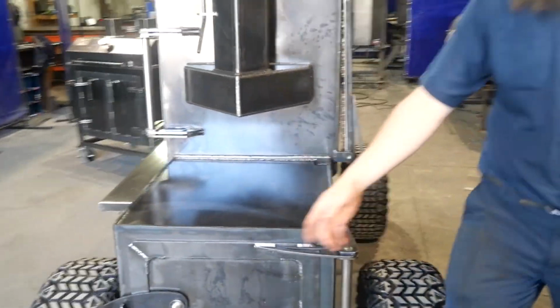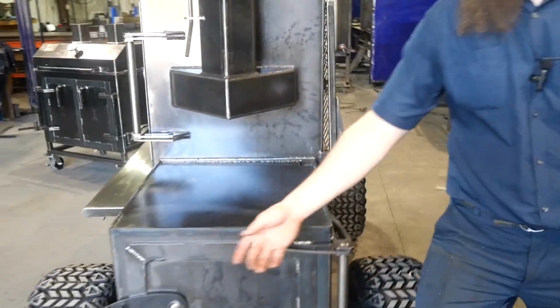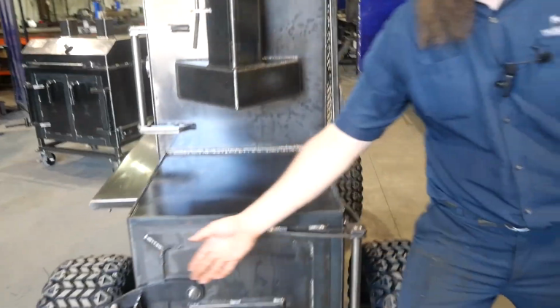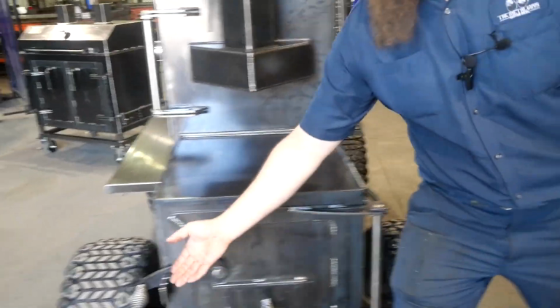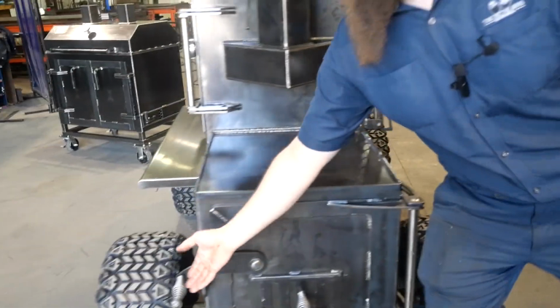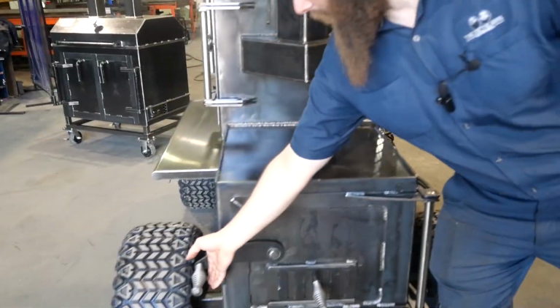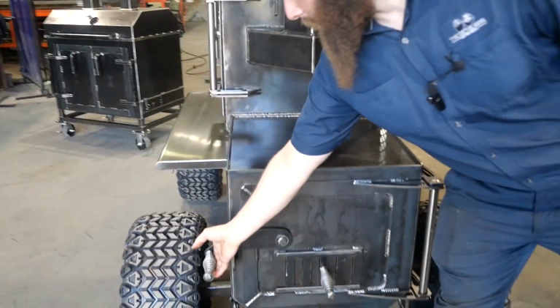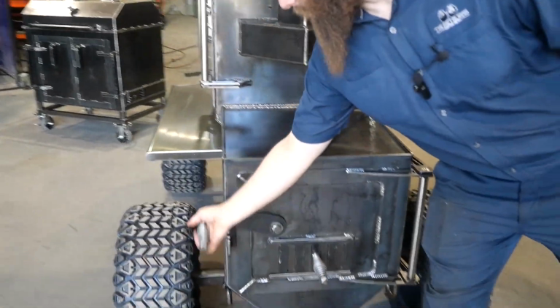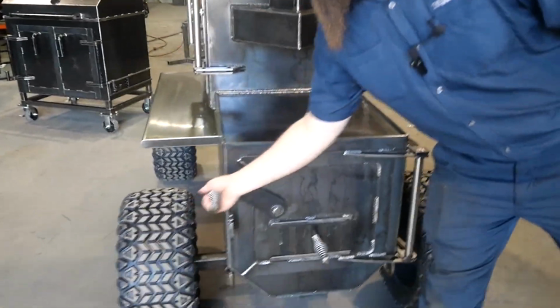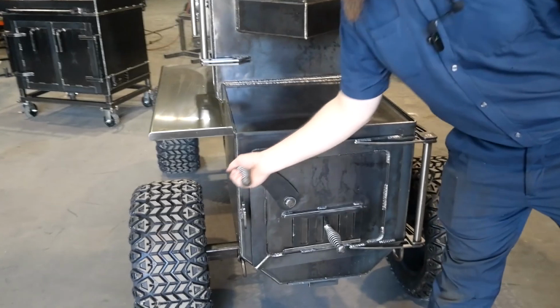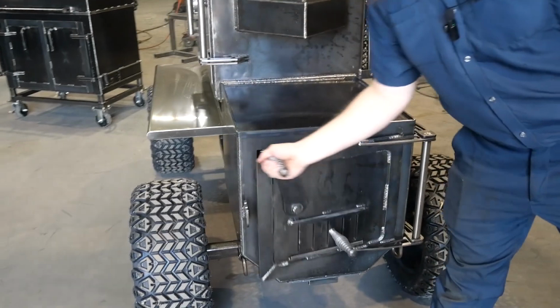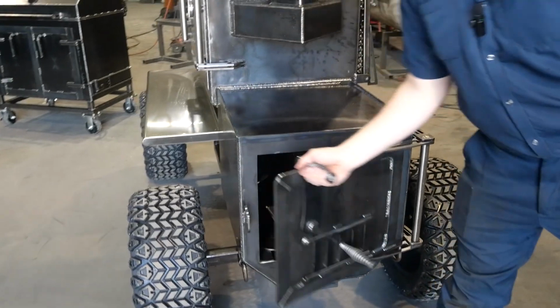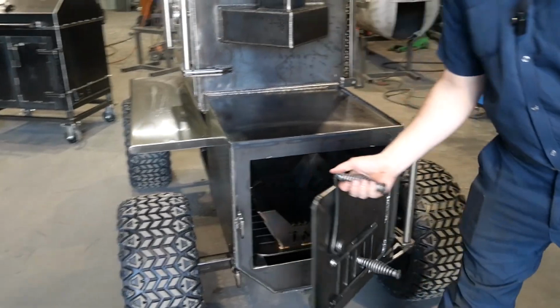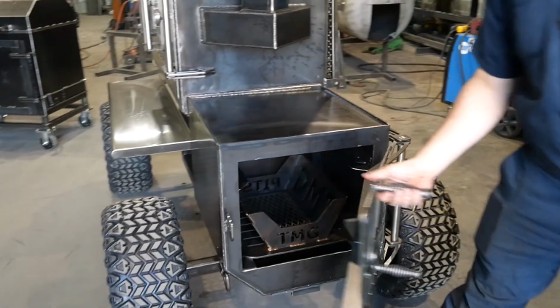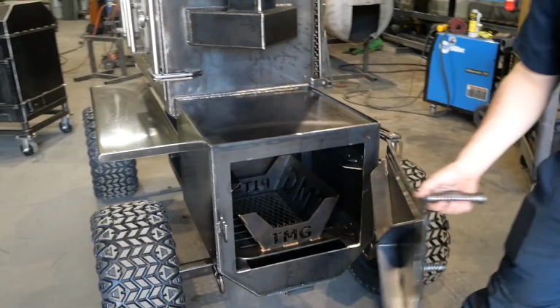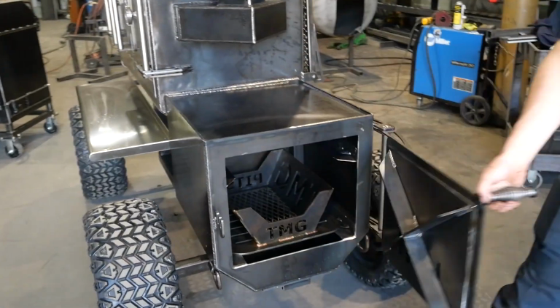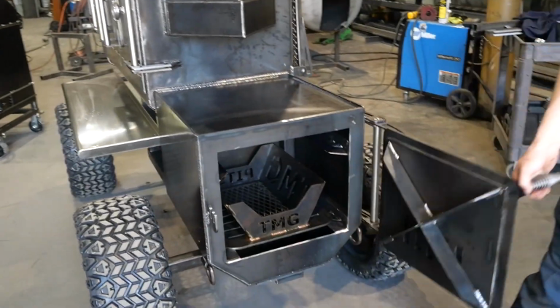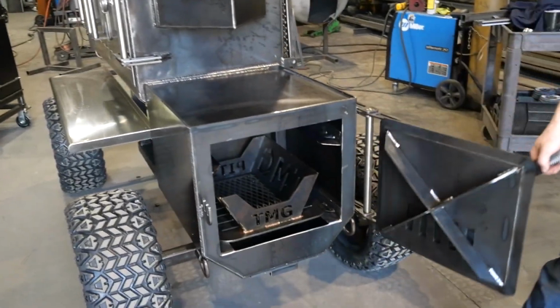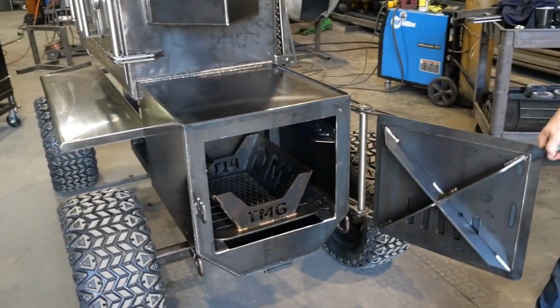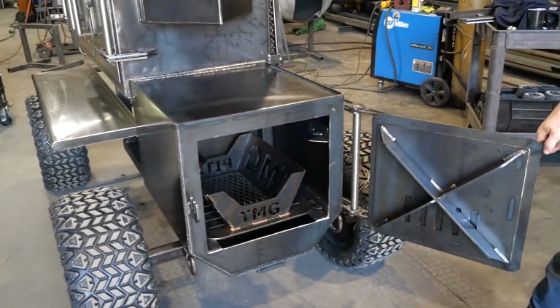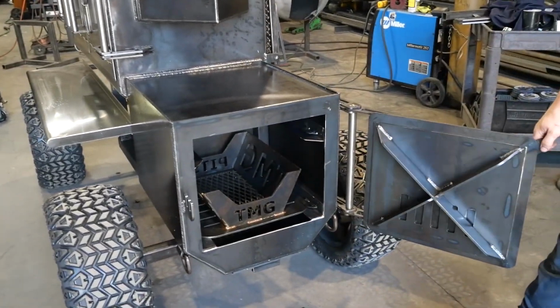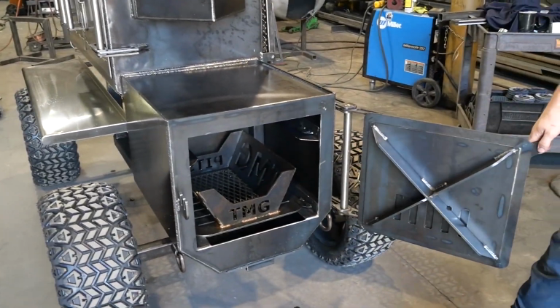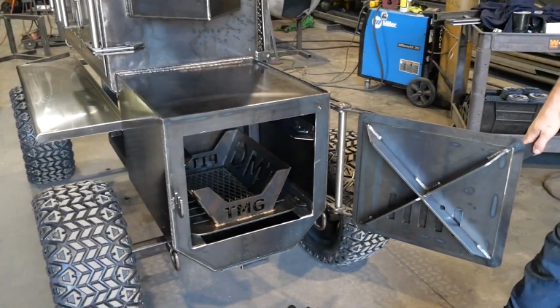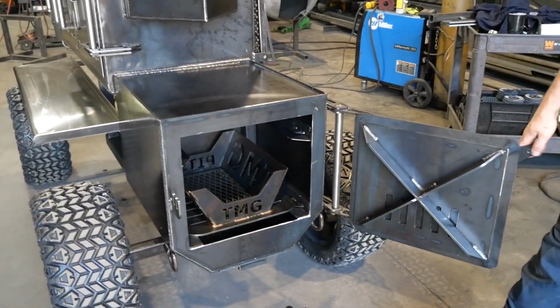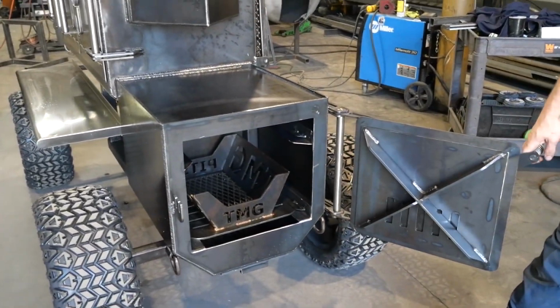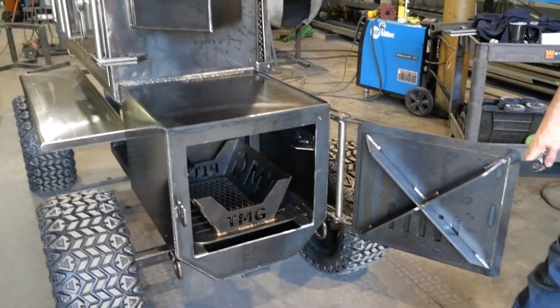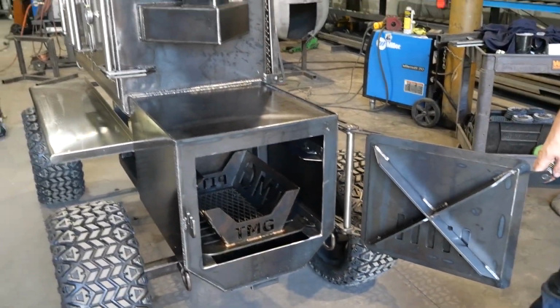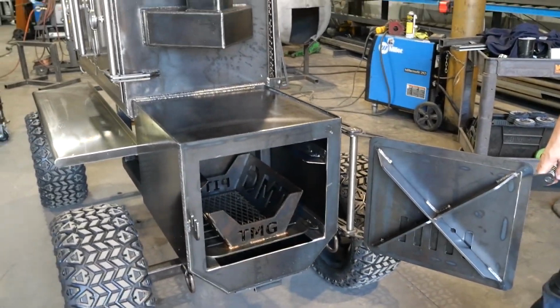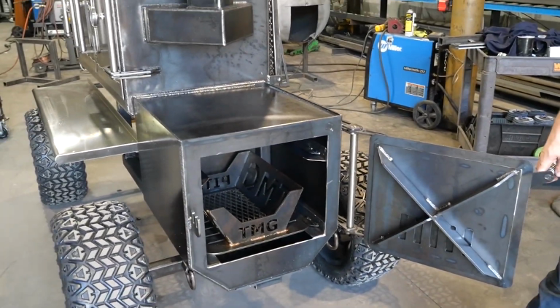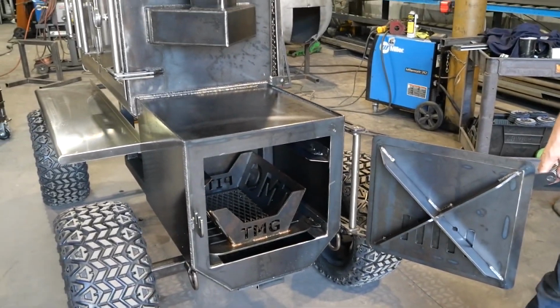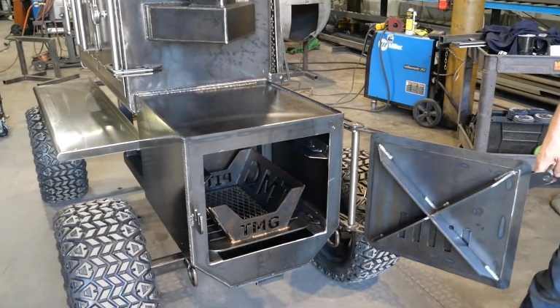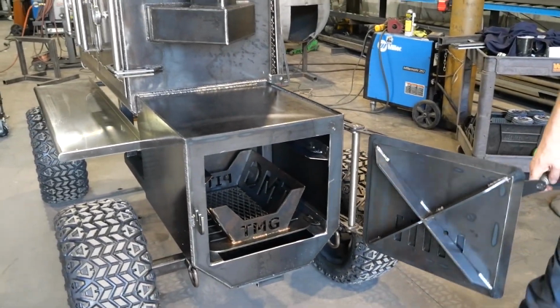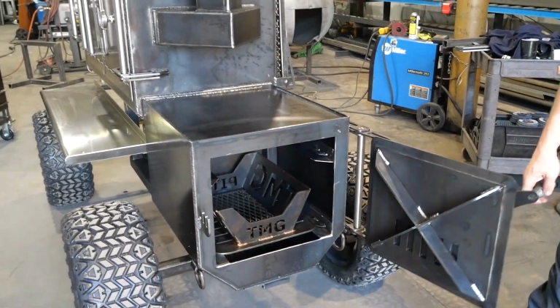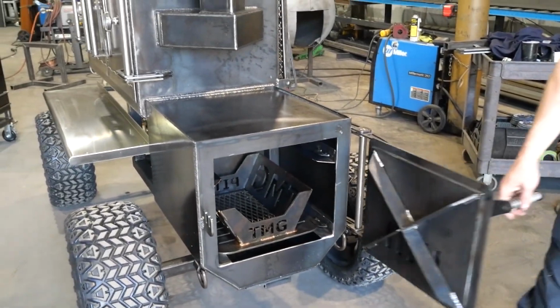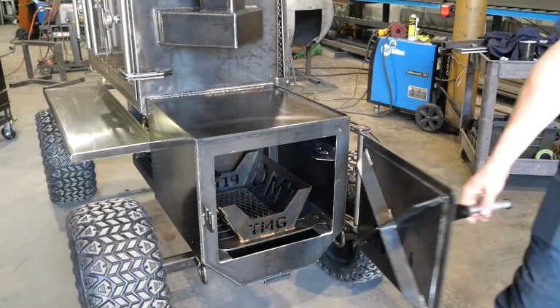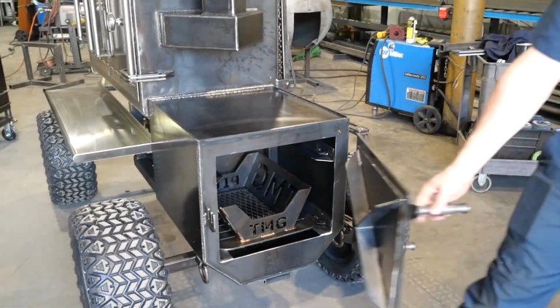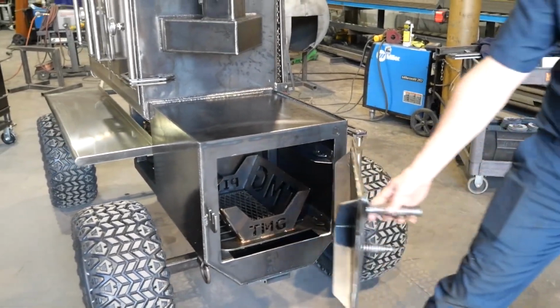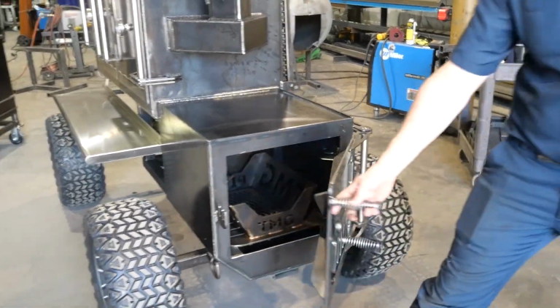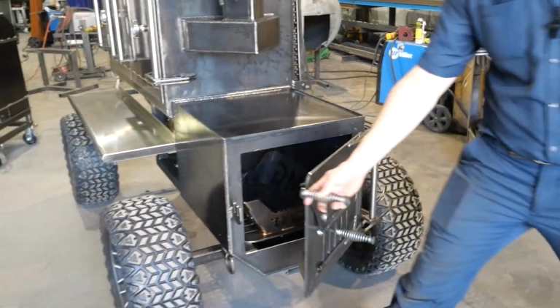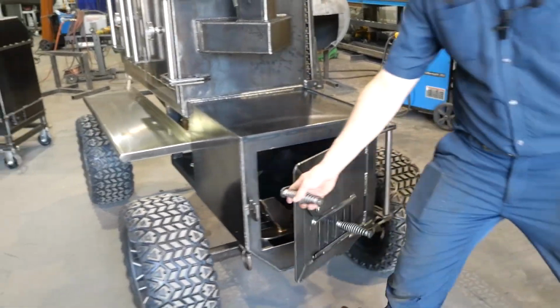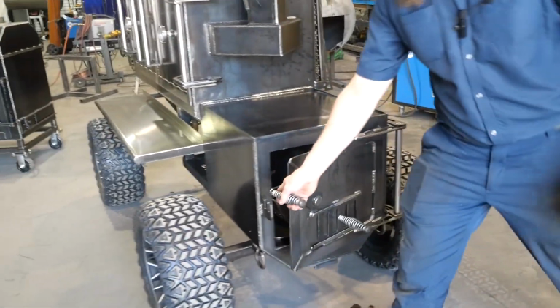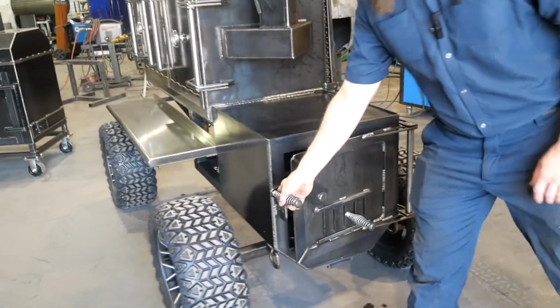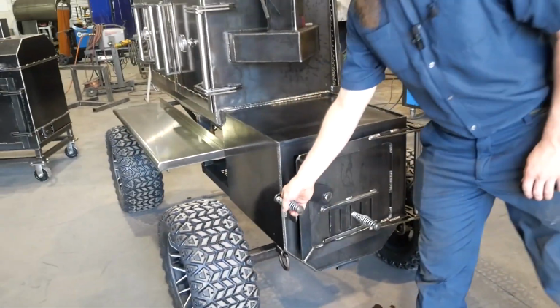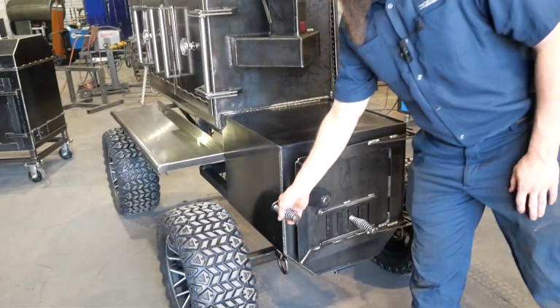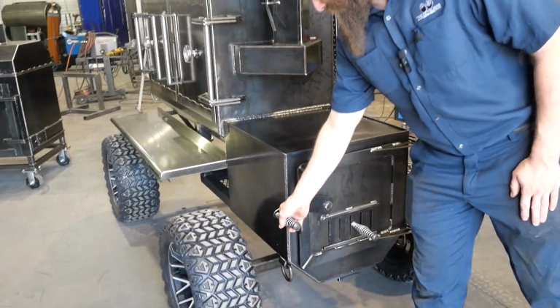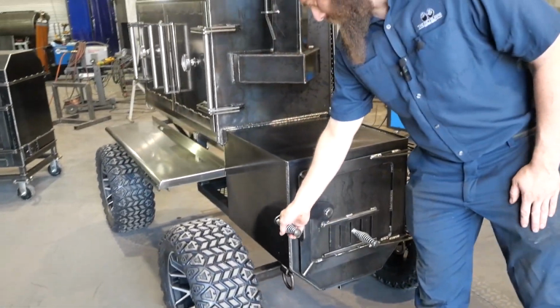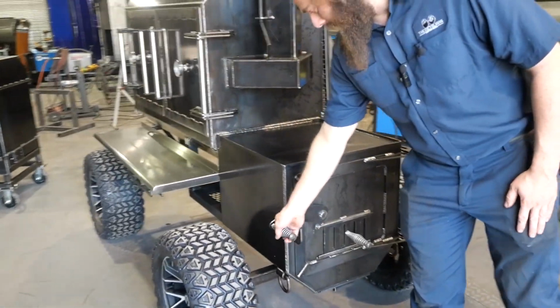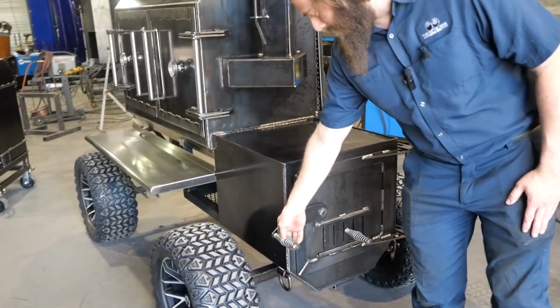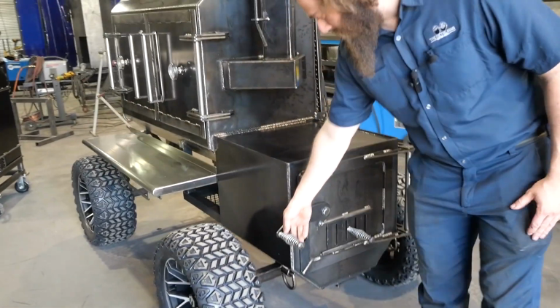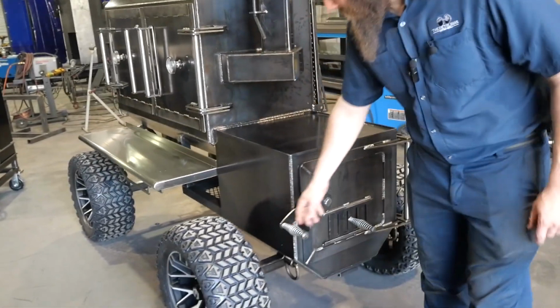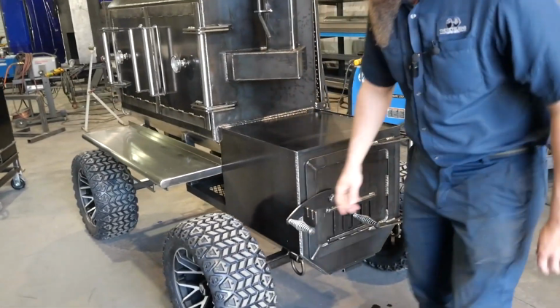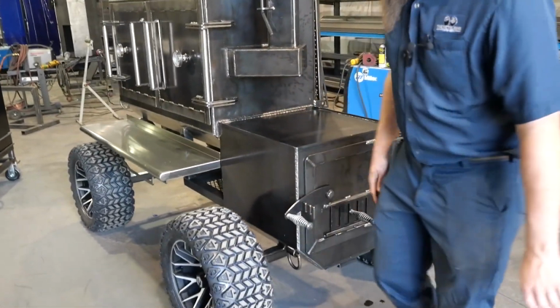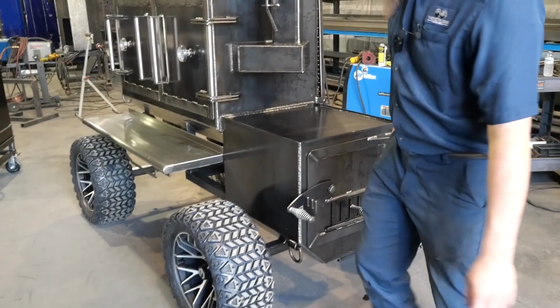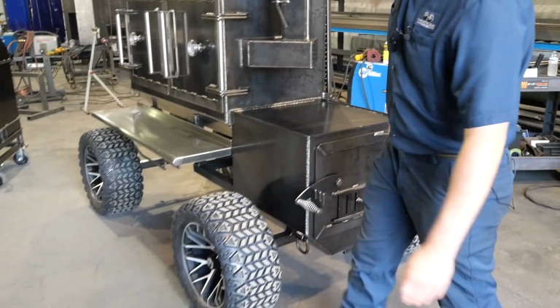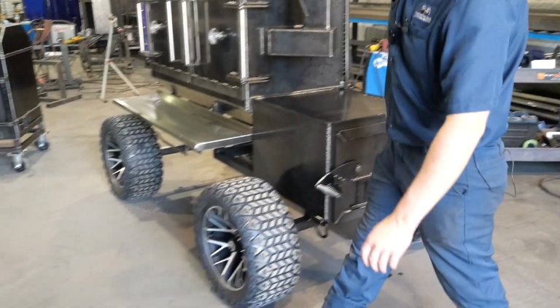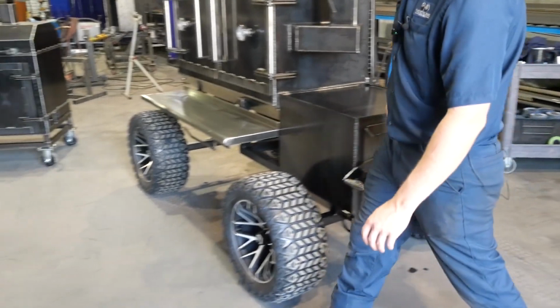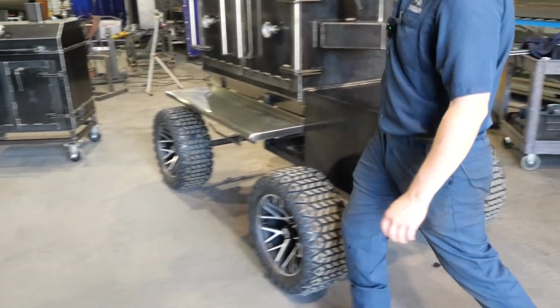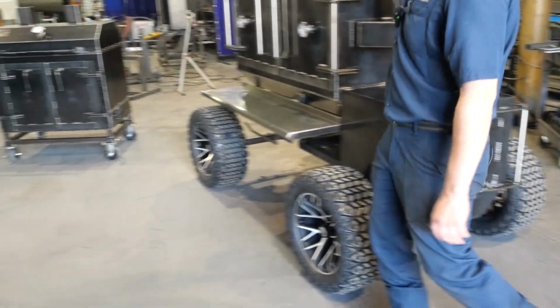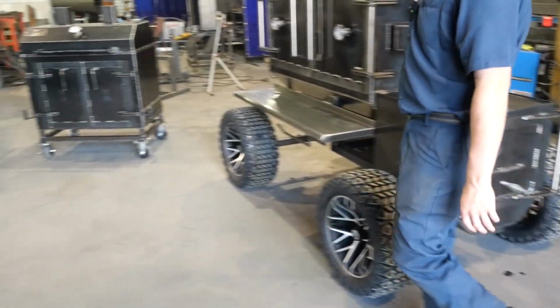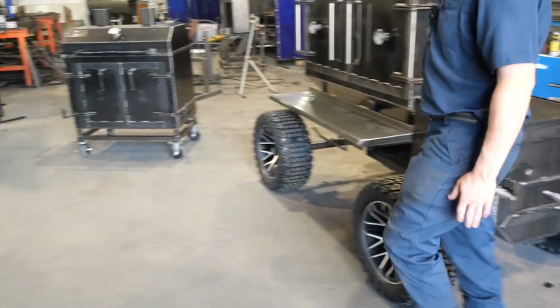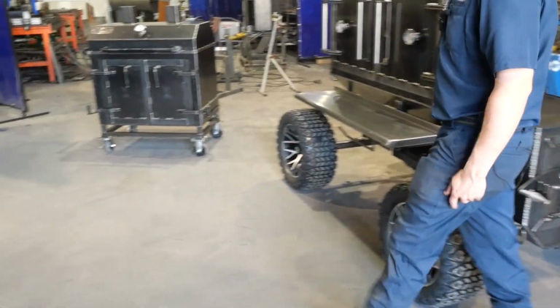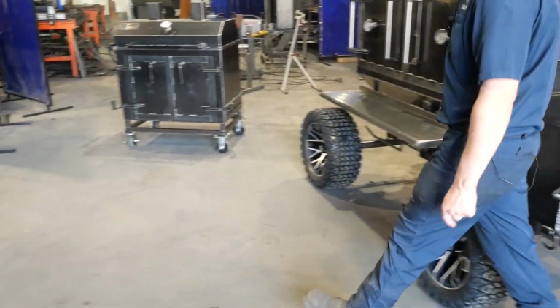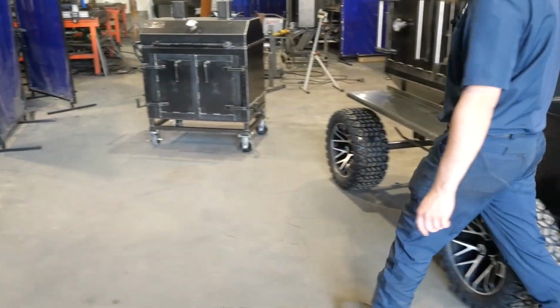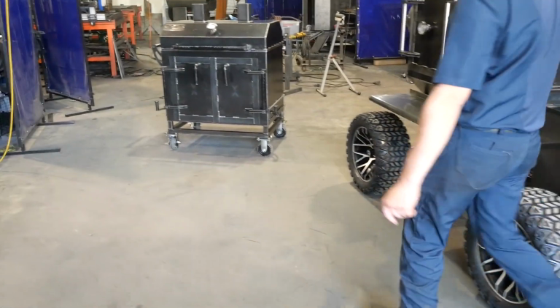Check out the firebox here. Got his fire management cradle in there. All quarter-inch plates still, guys — you know how we do it. Build them stout.